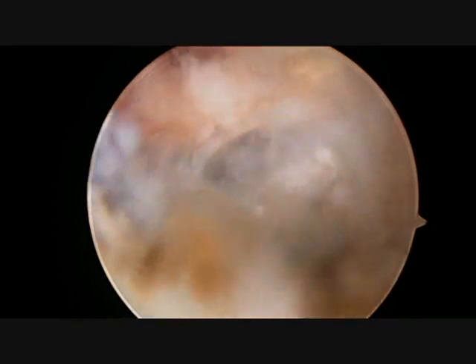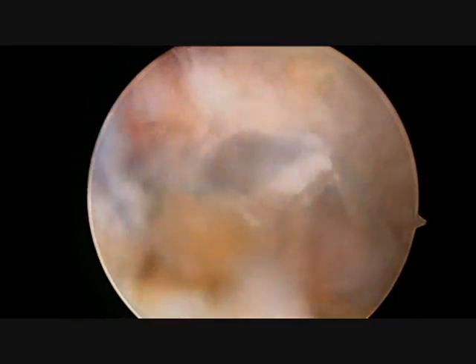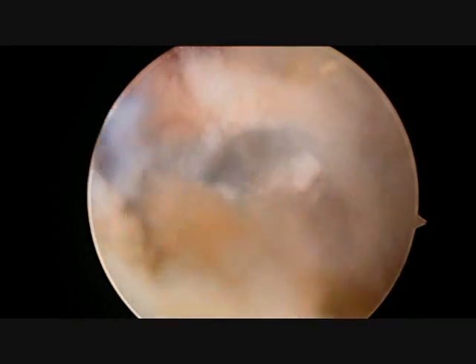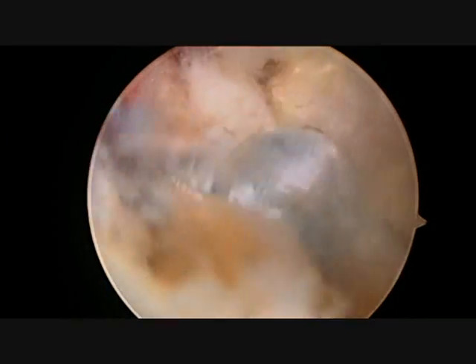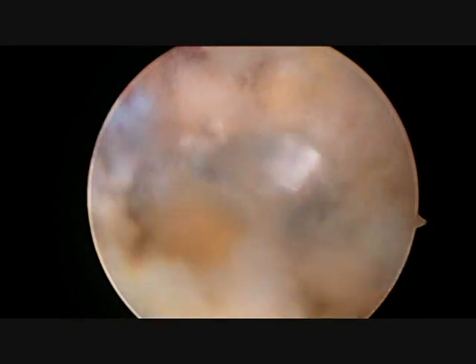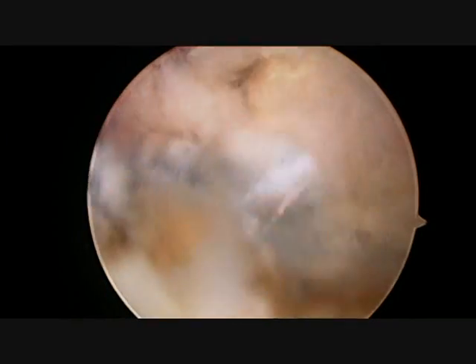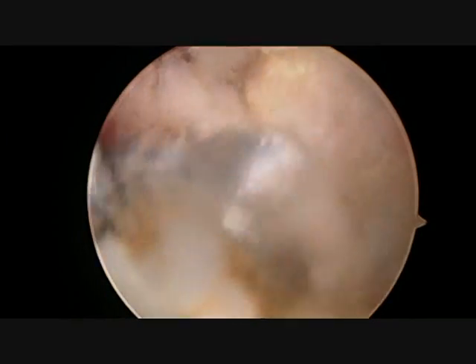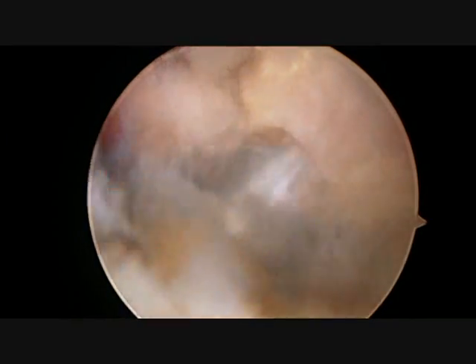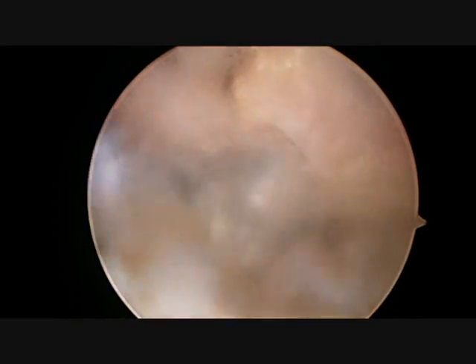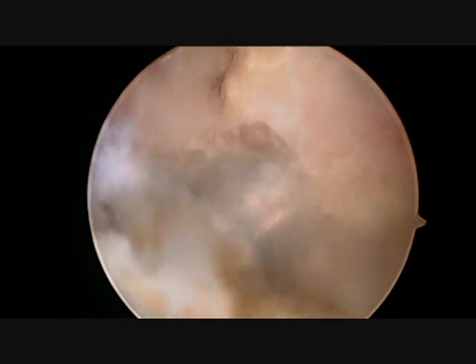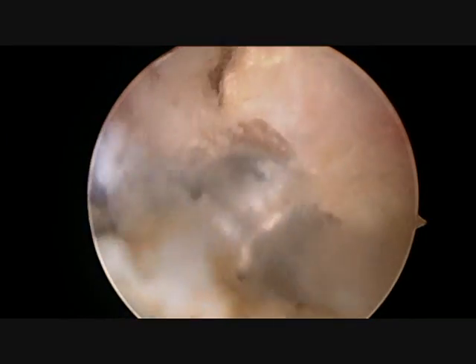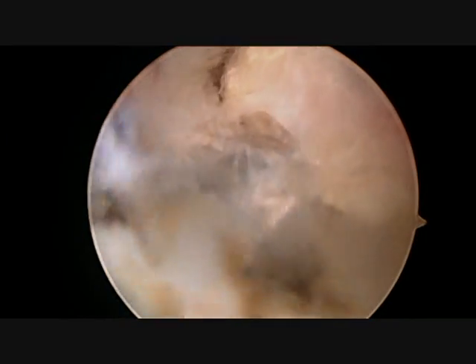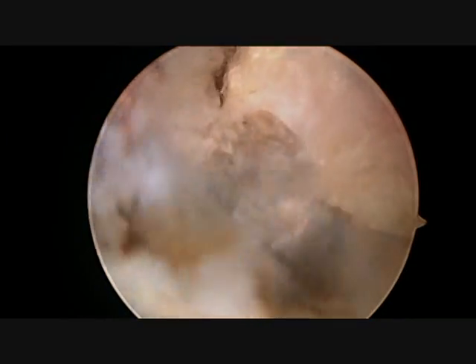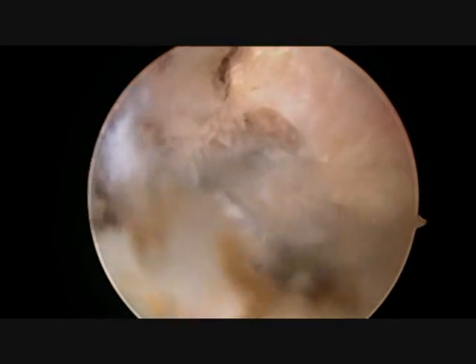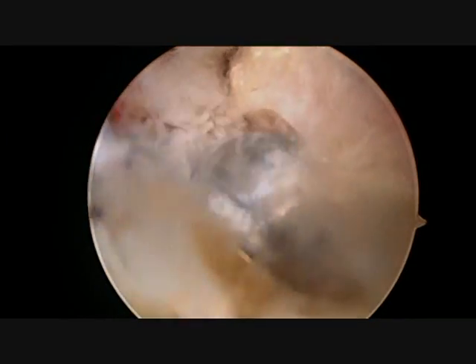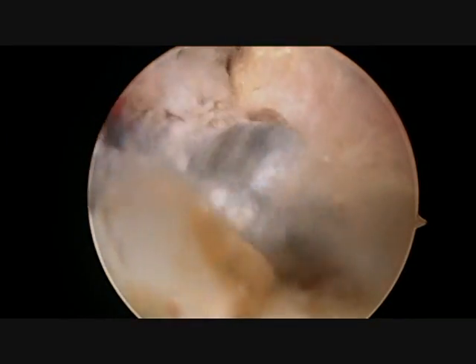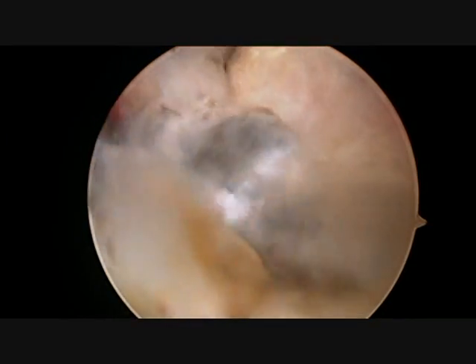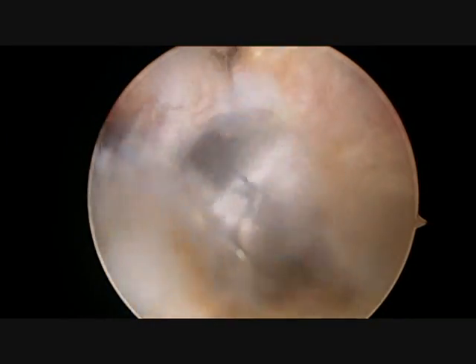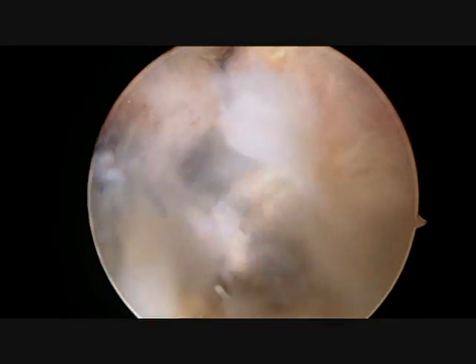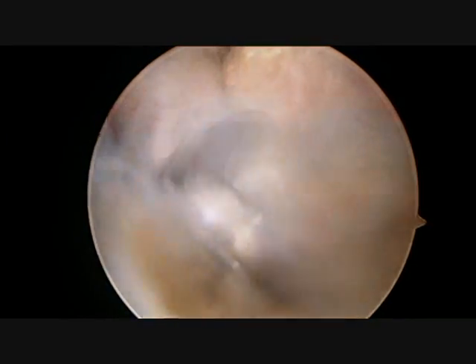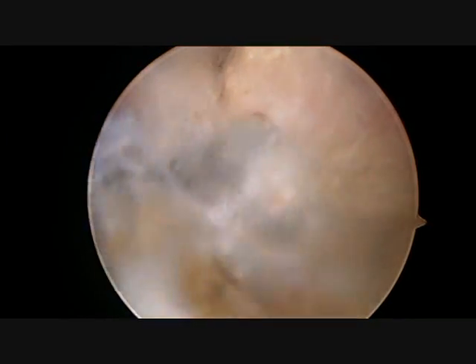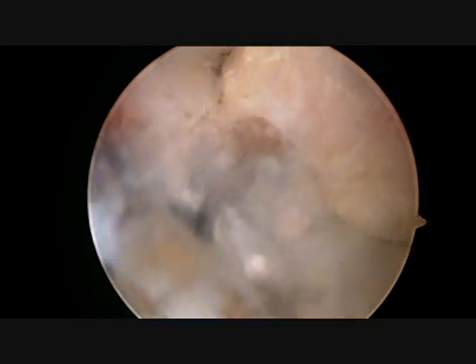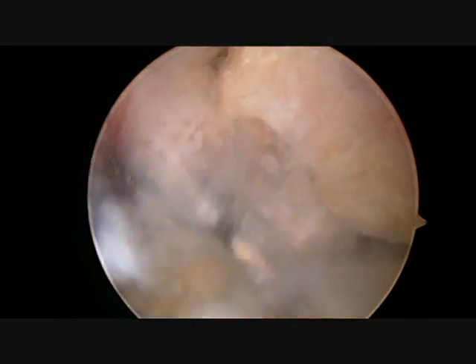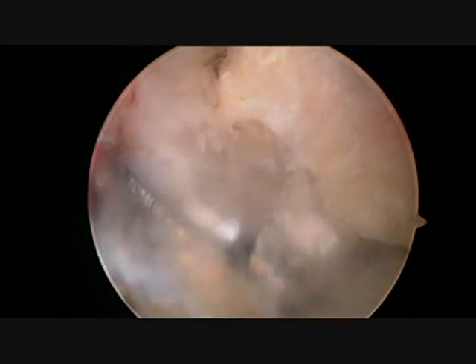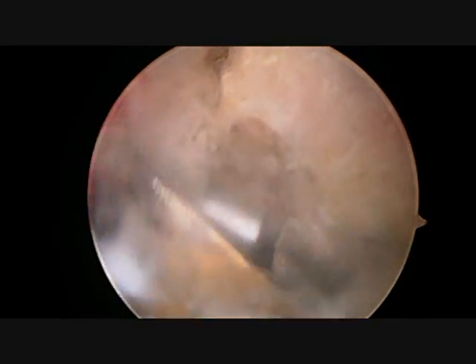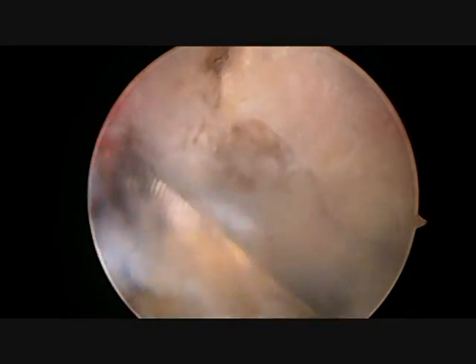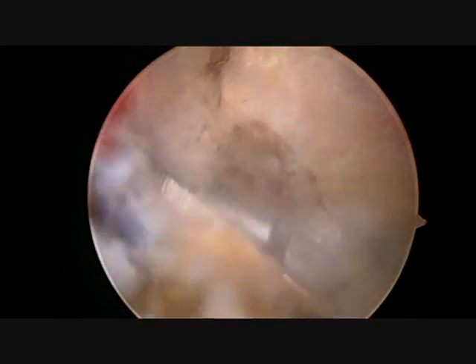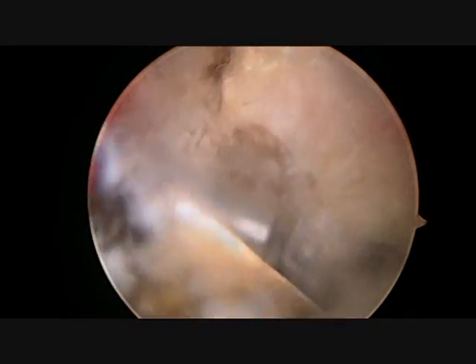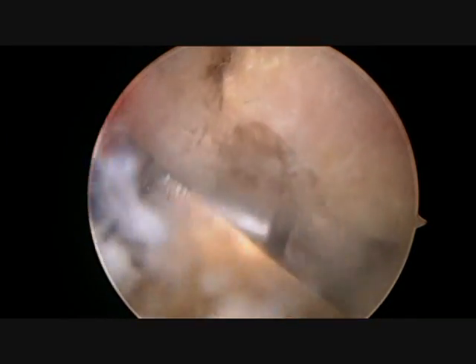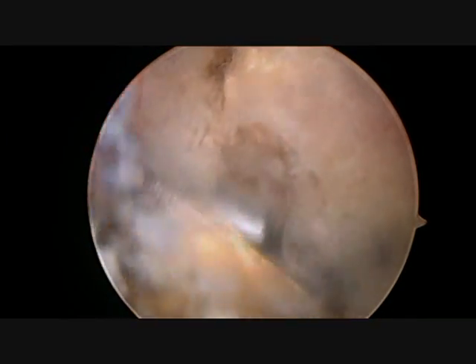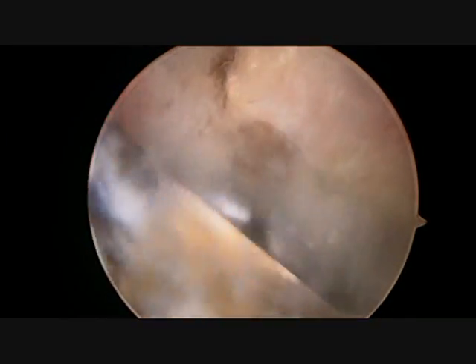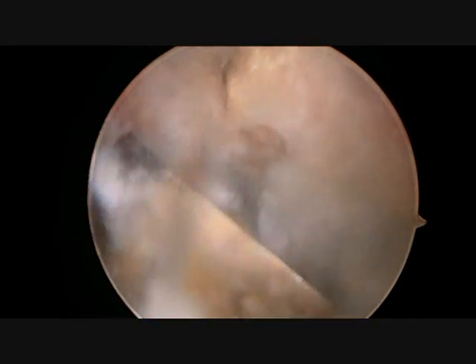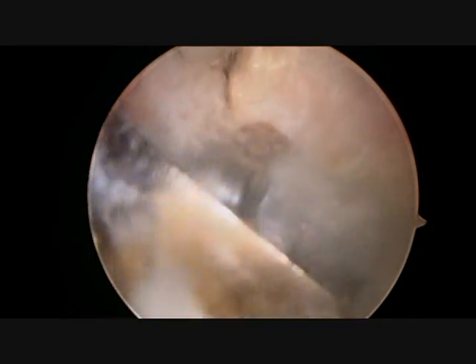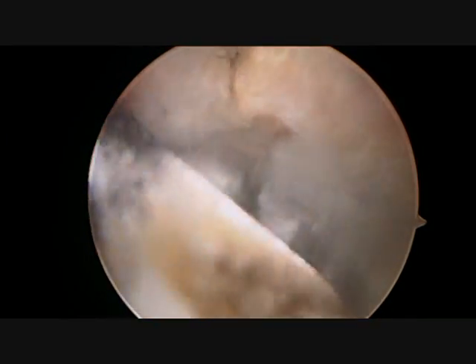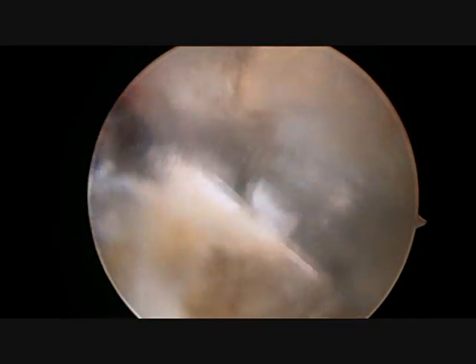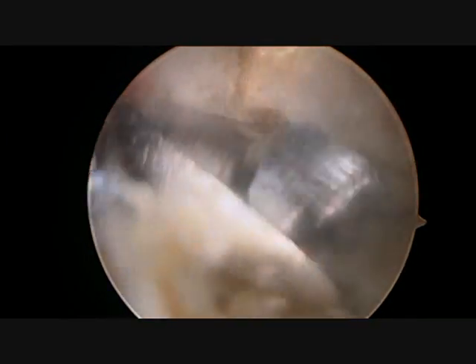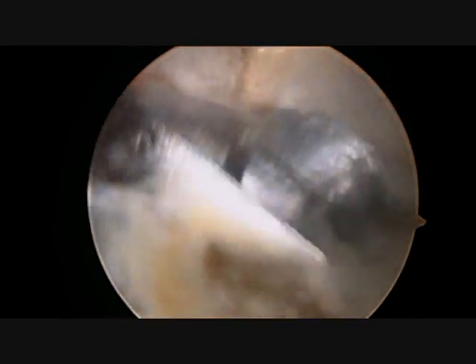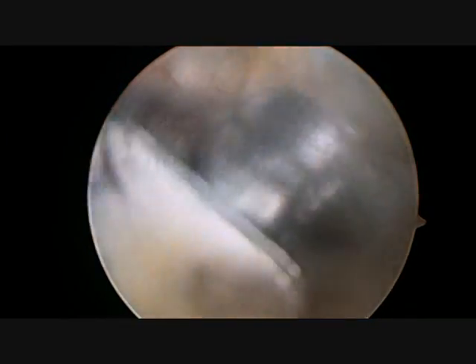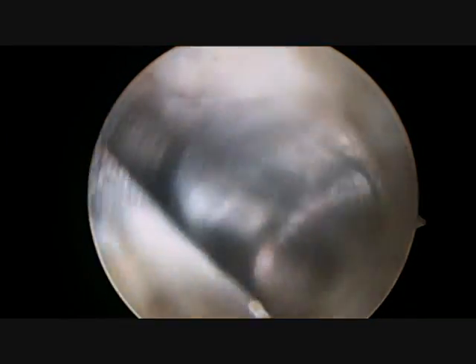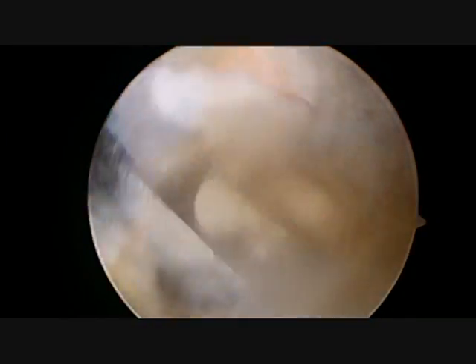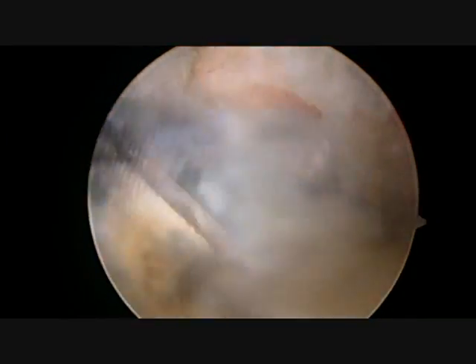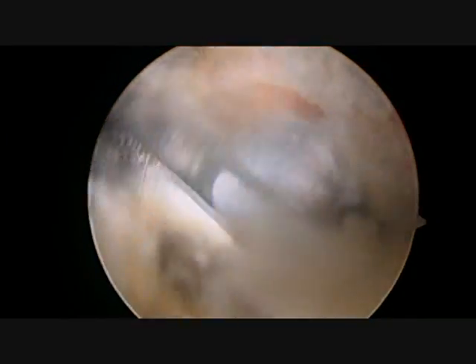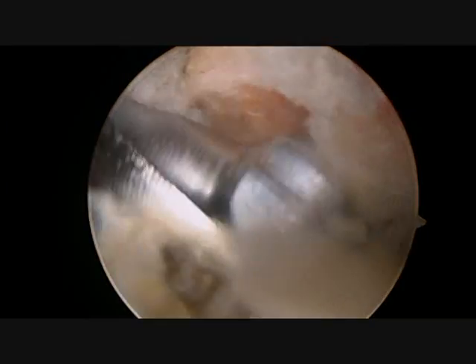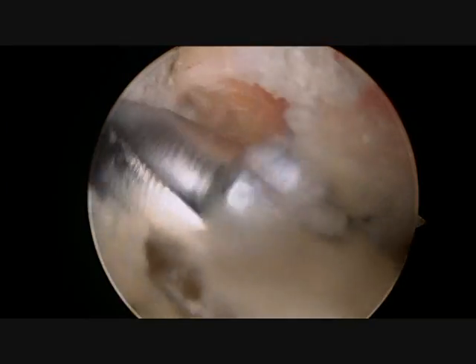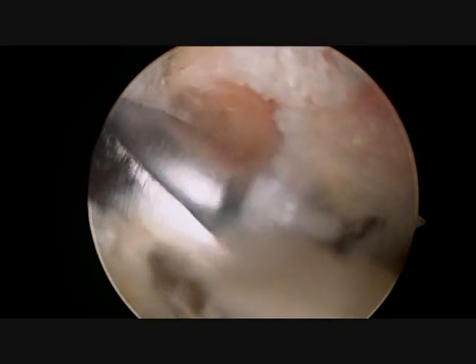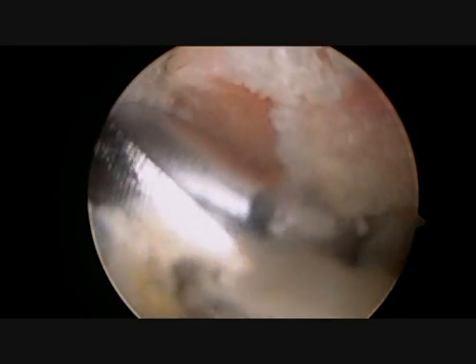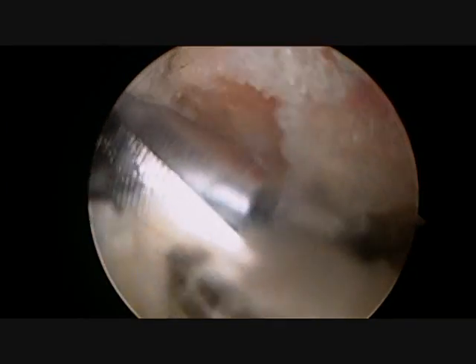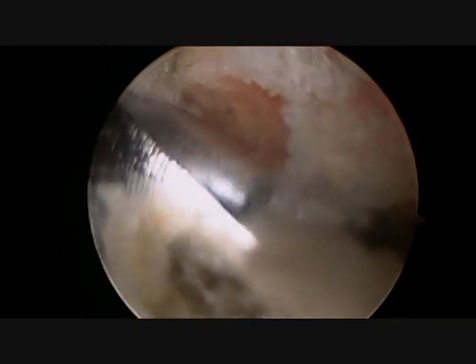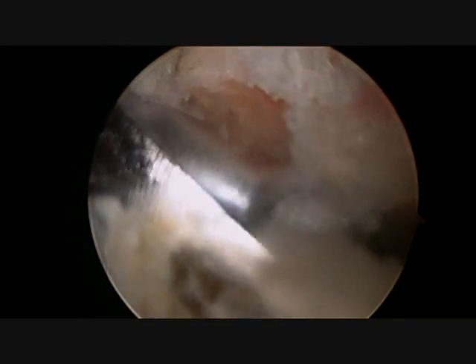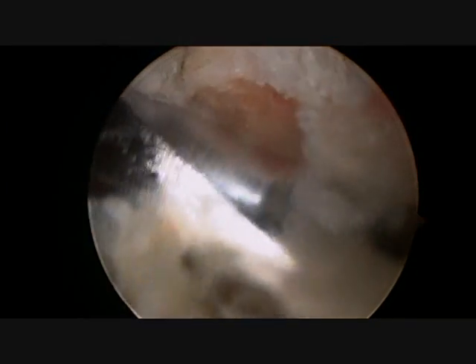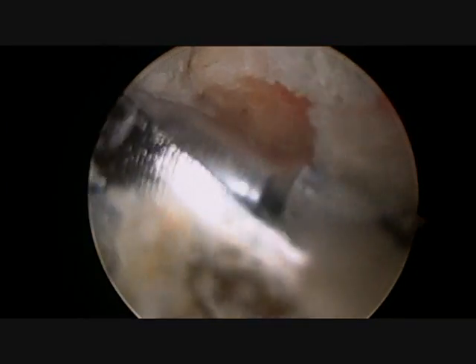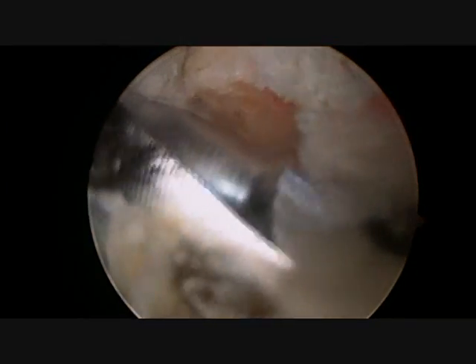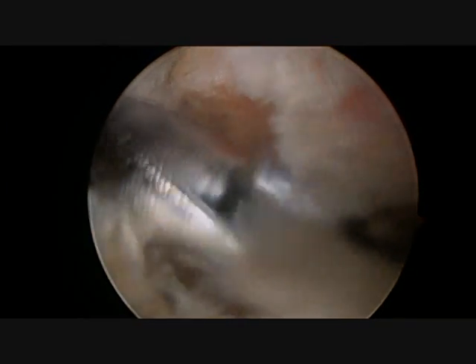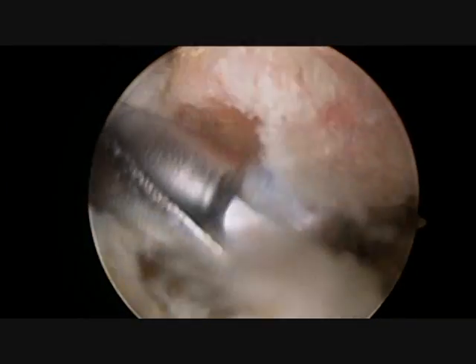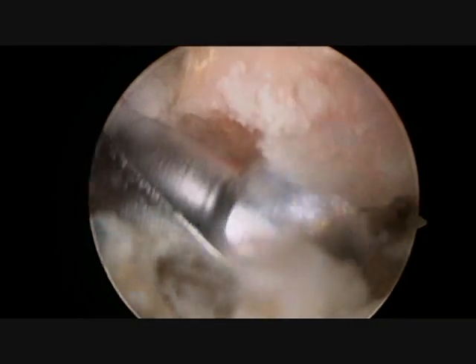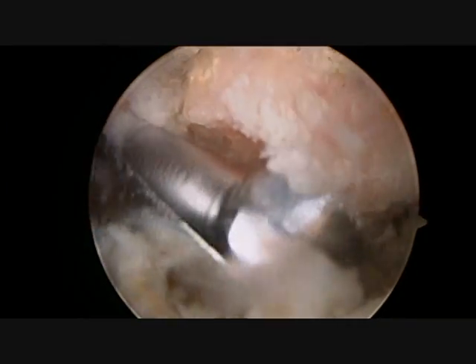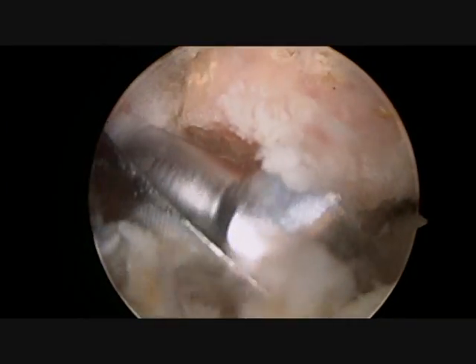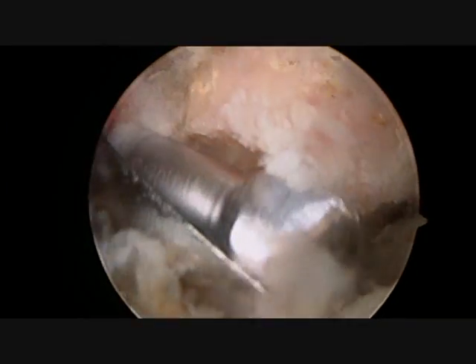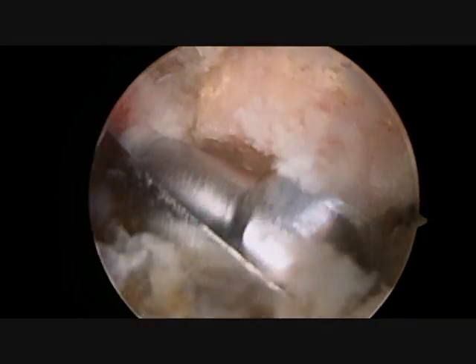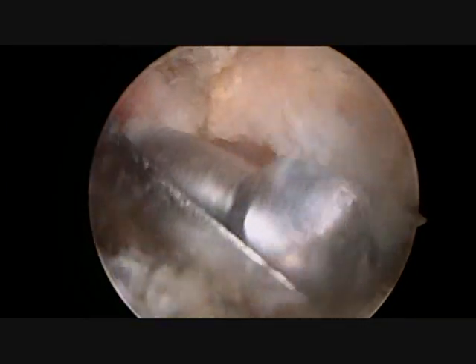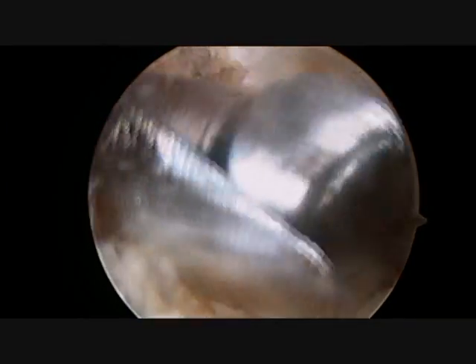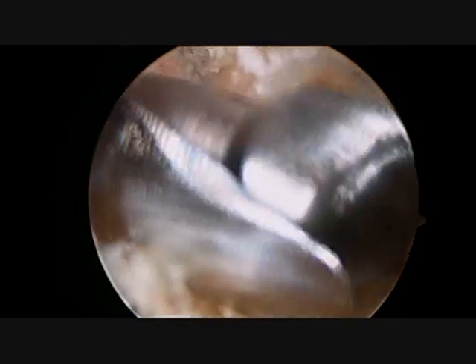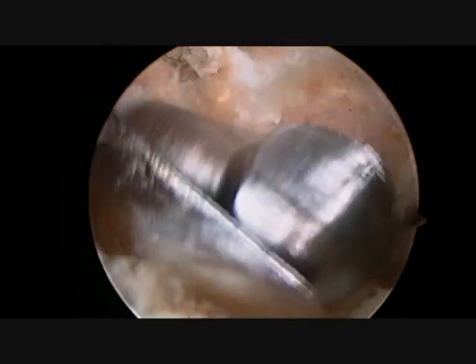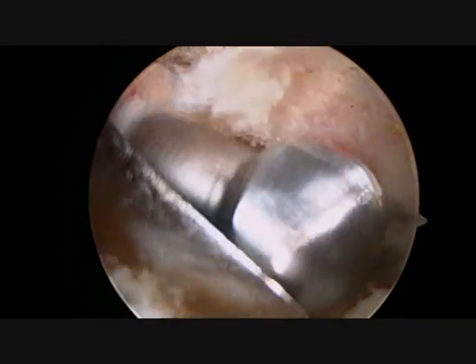Once this is completed, a small 4mm burr is inserted through the portal in front of the shoulder to remove the bone spurs from the clavicle.